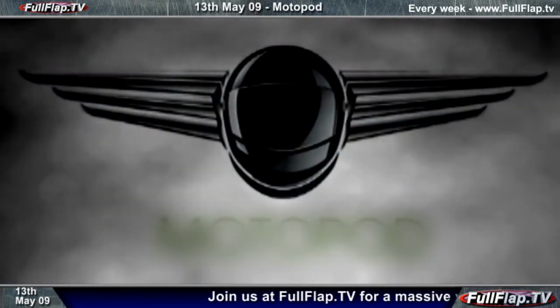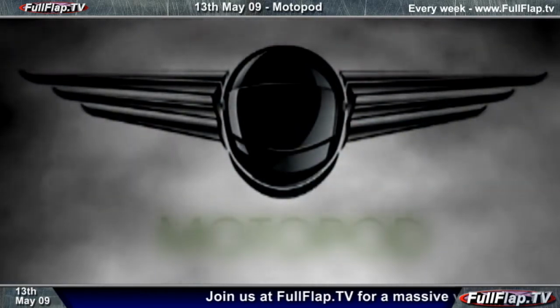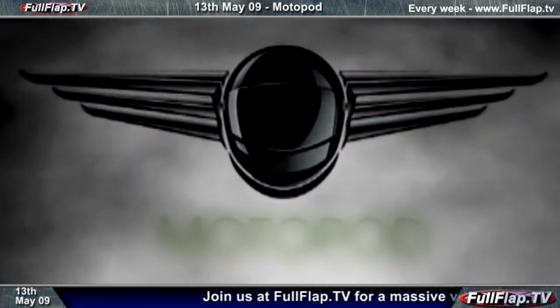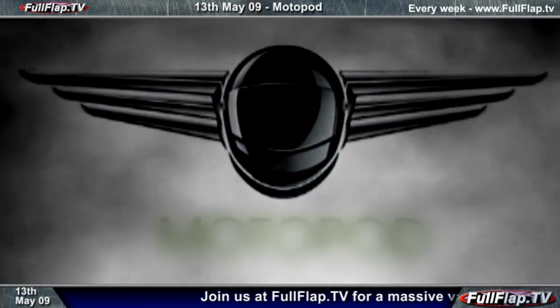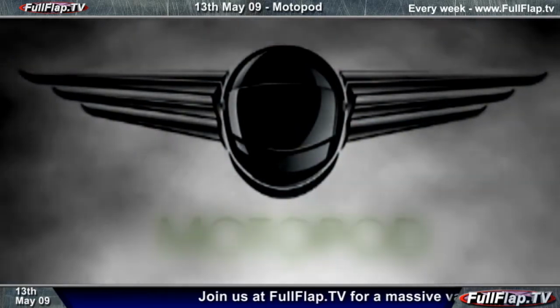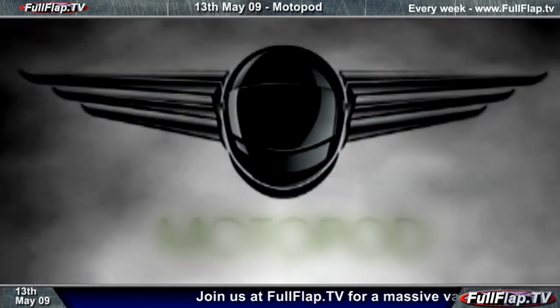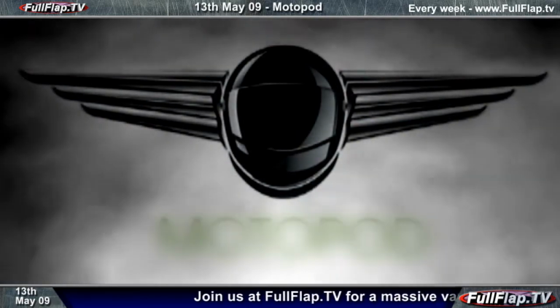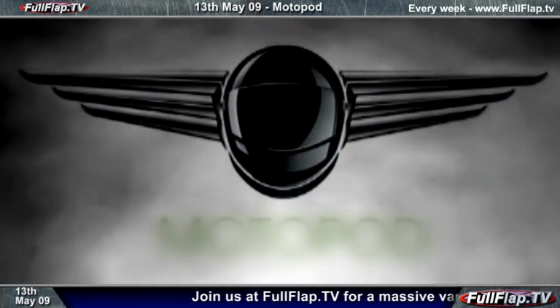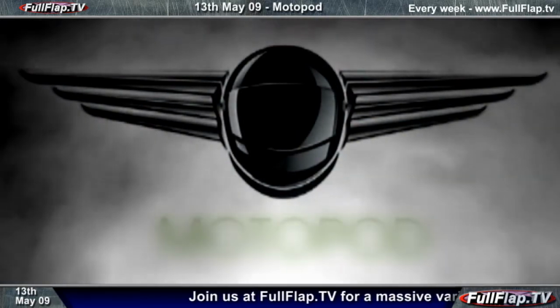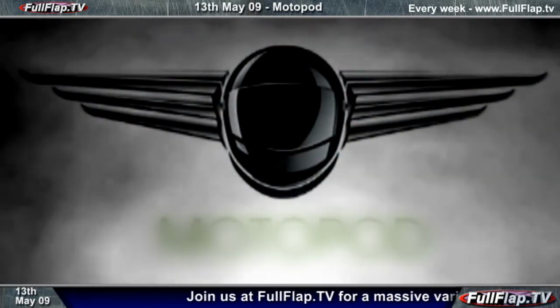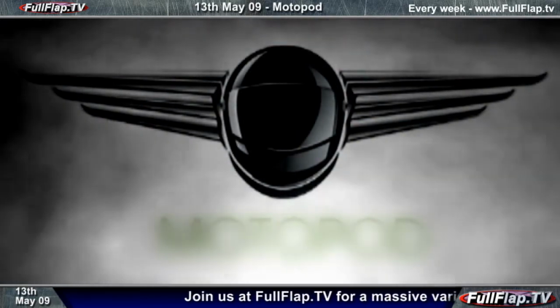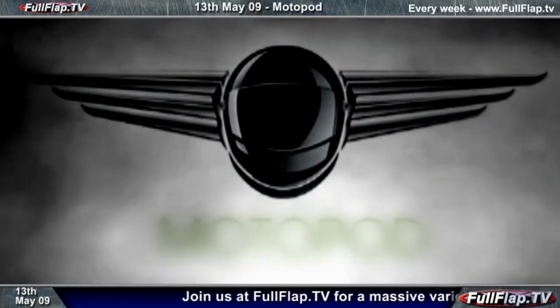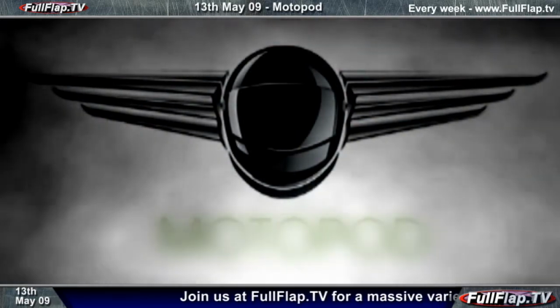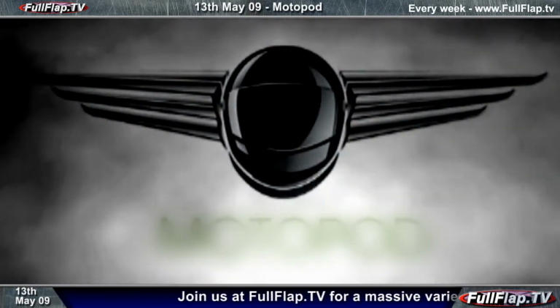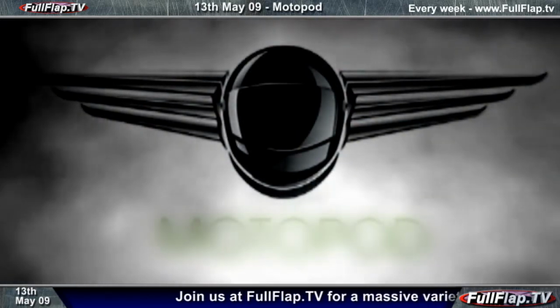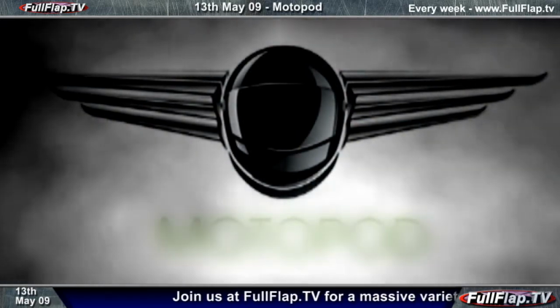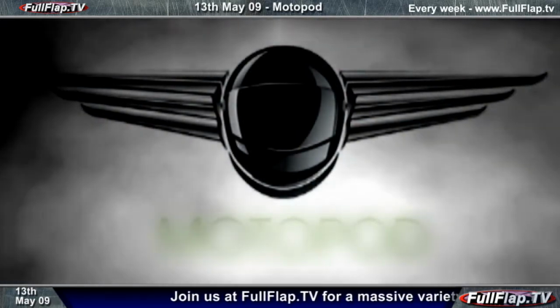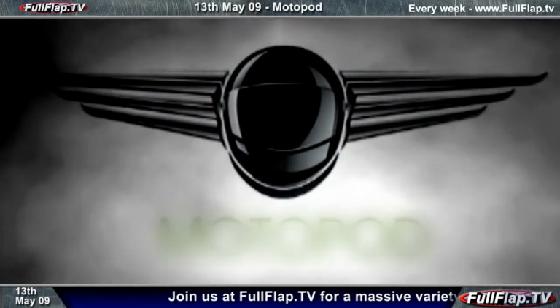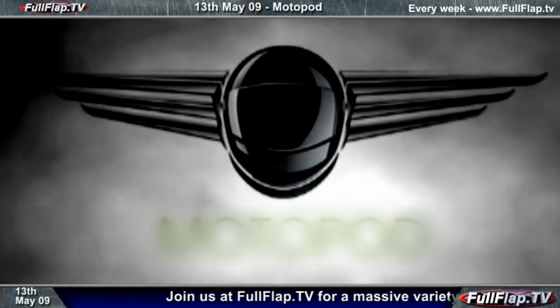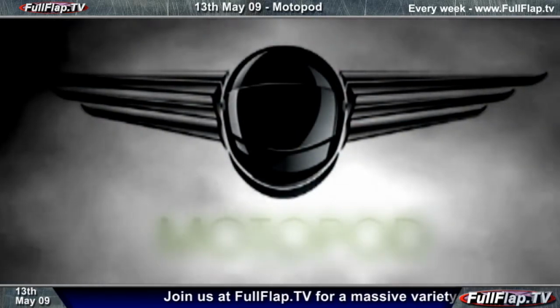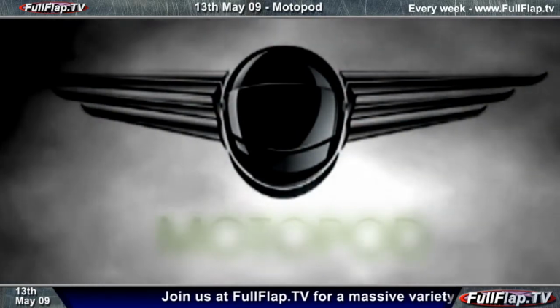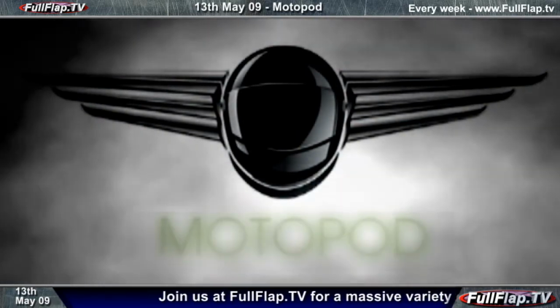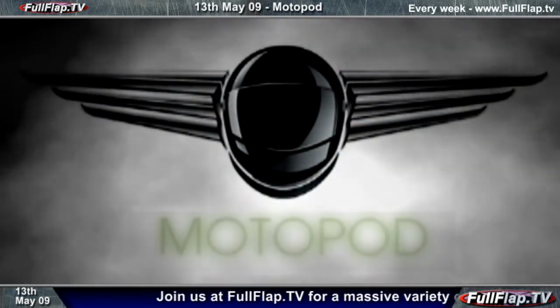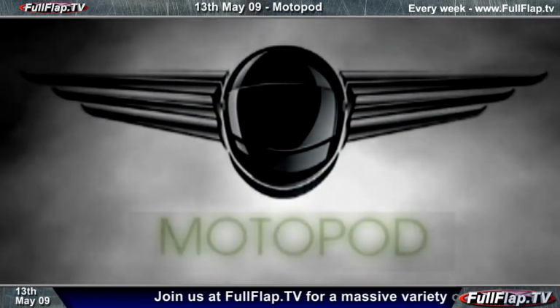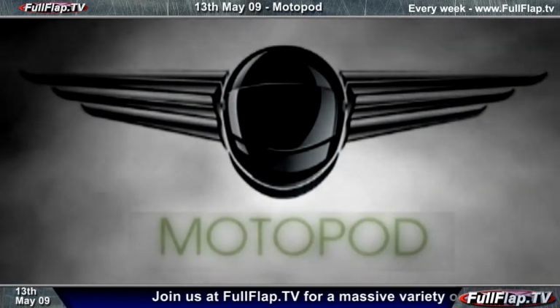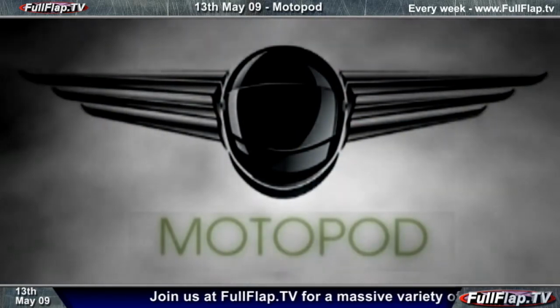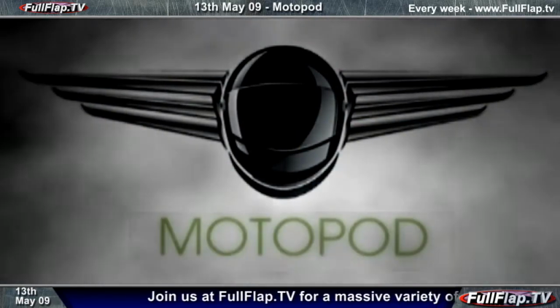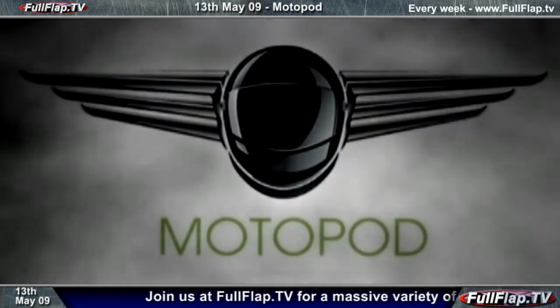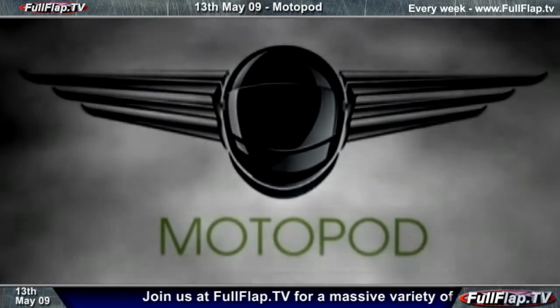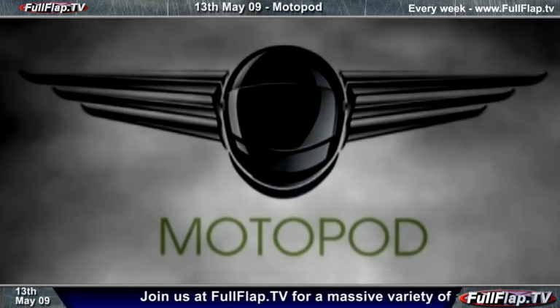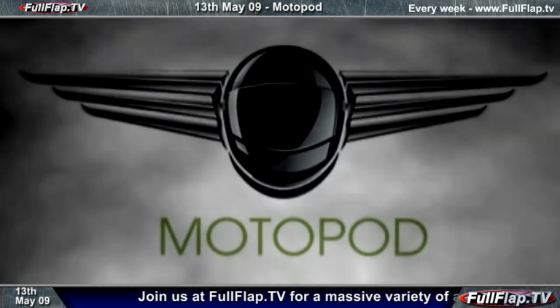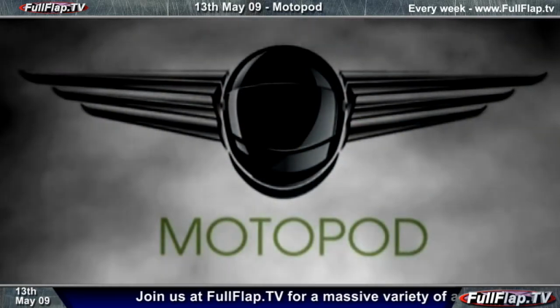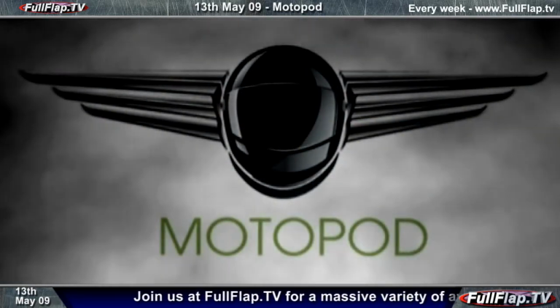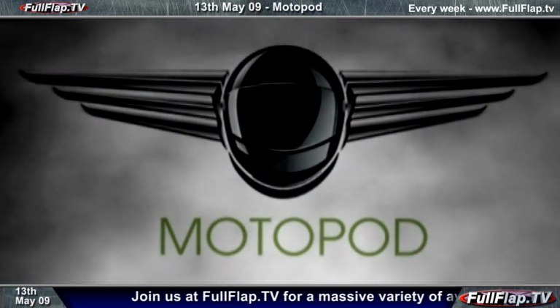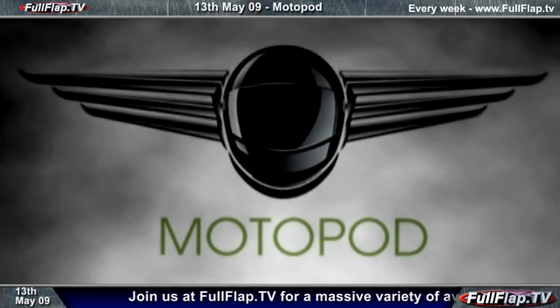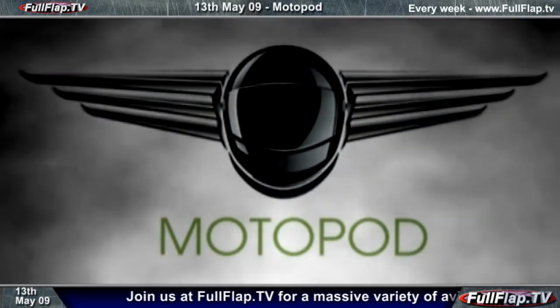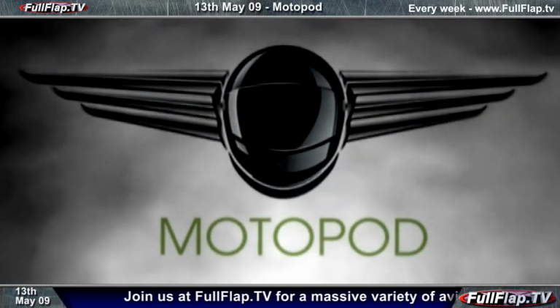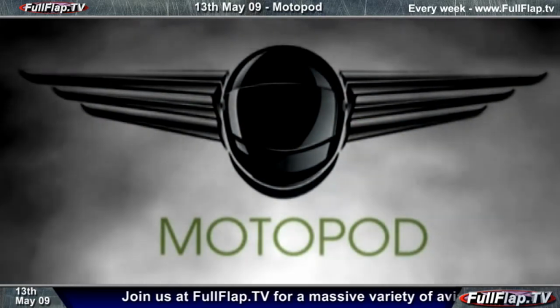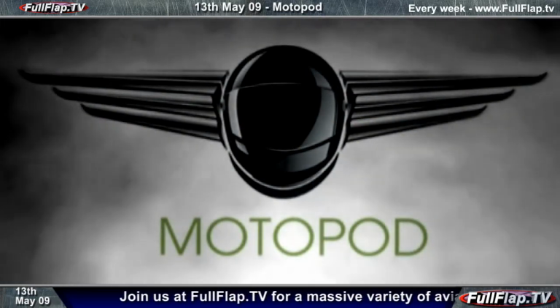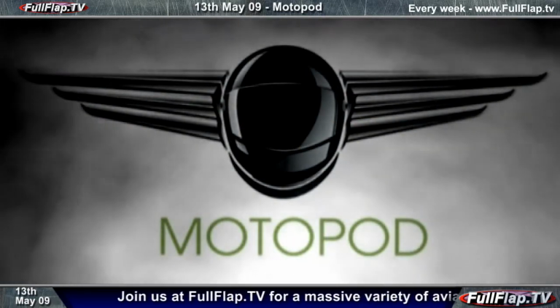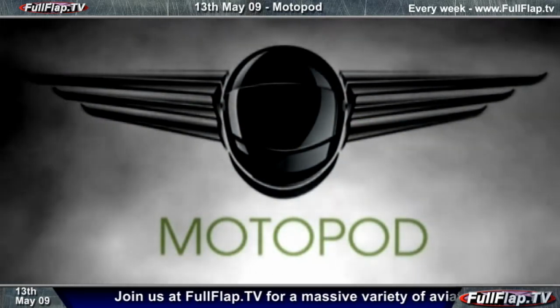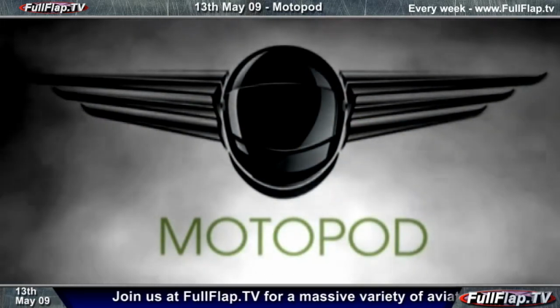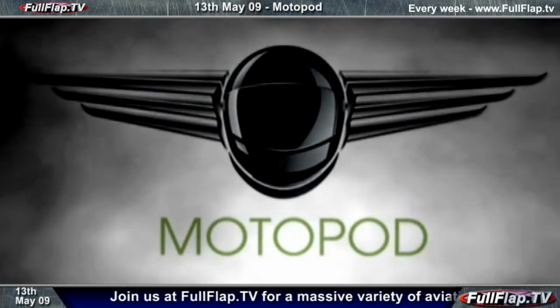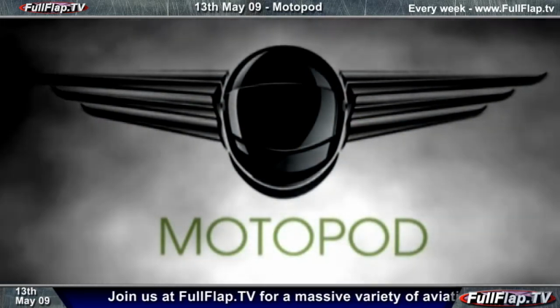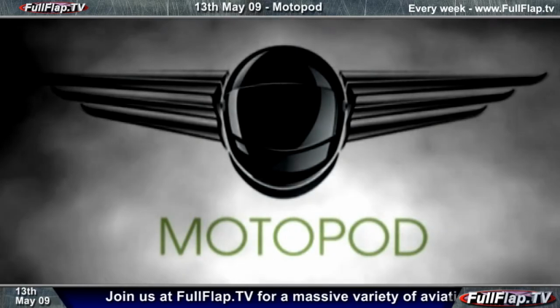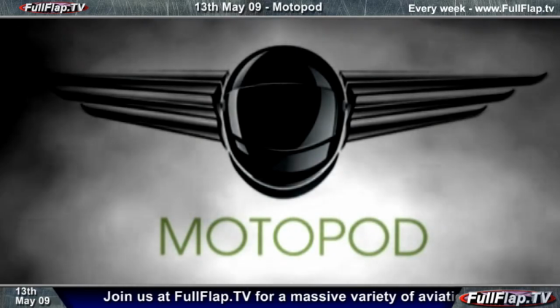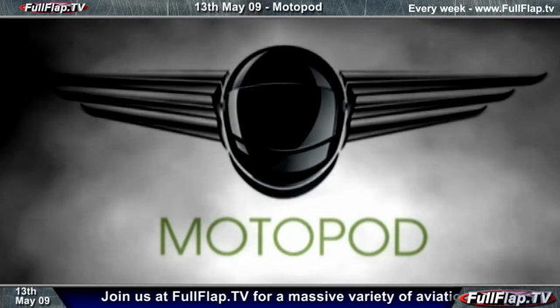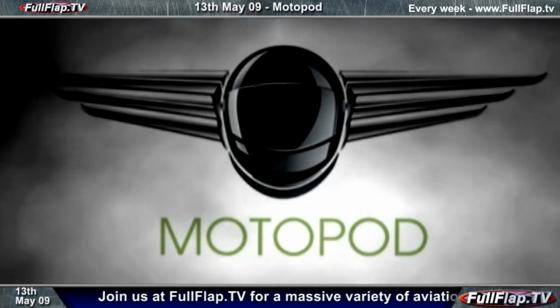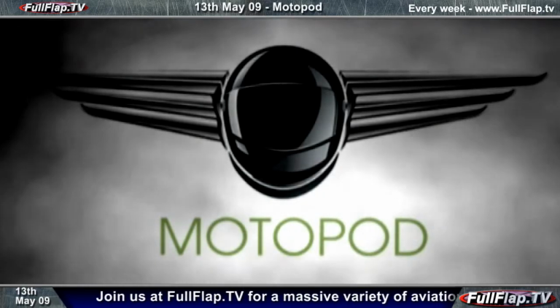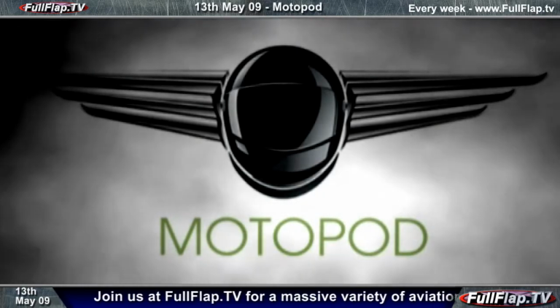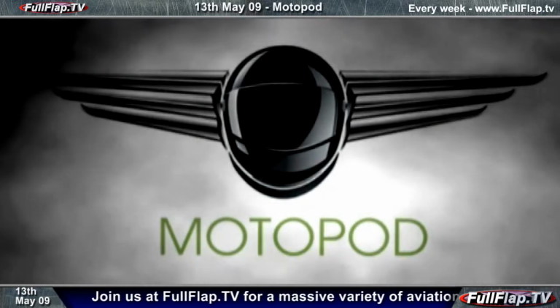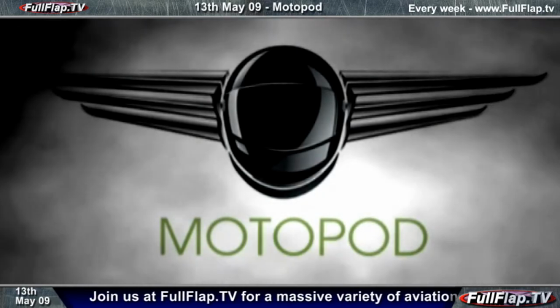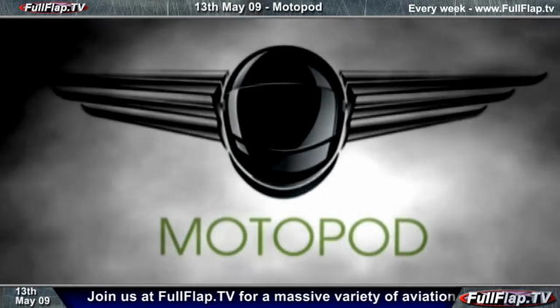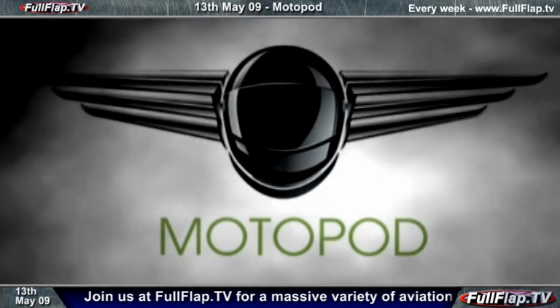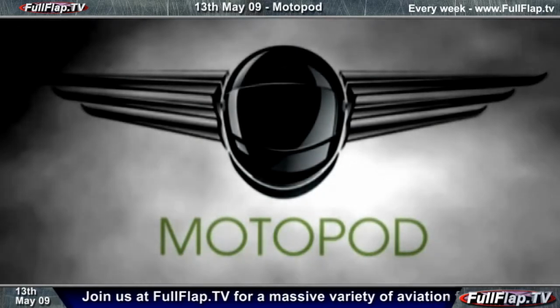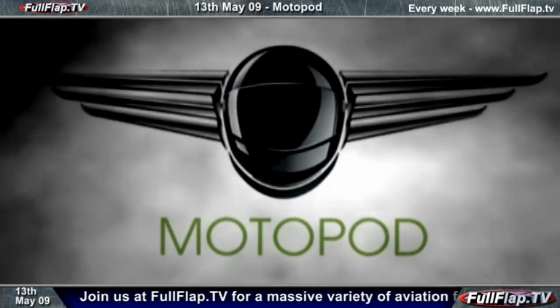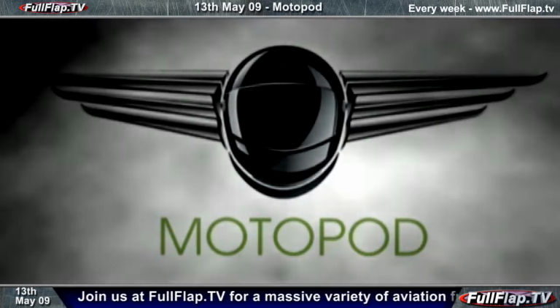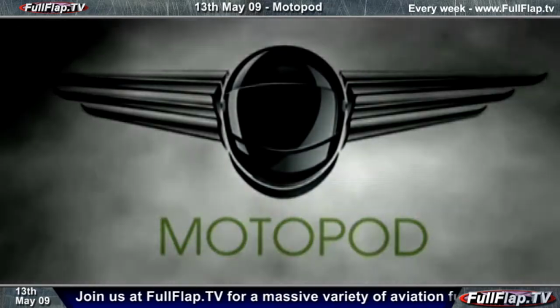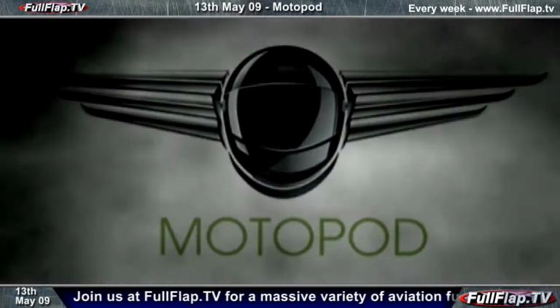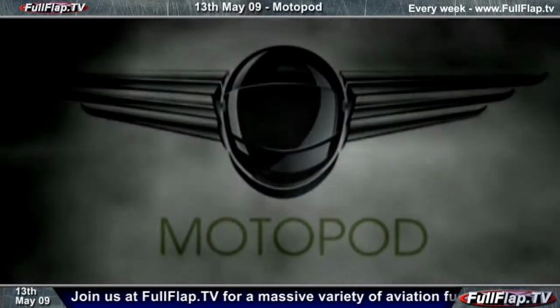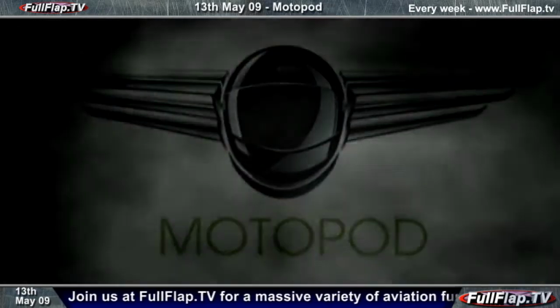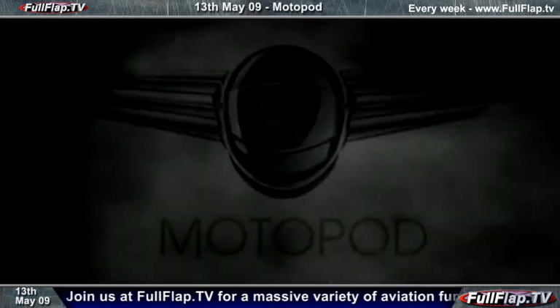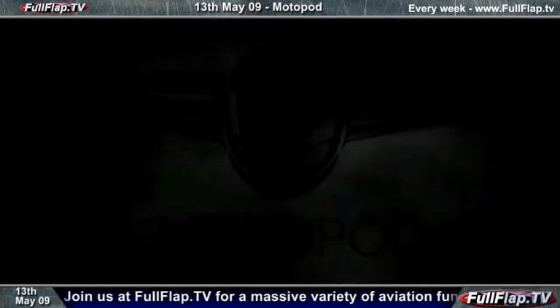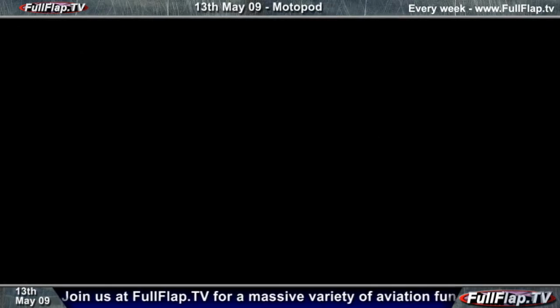Fear not, it's not the logo for the latest dreadful superhero remake movie from Marvel. This is something much more useful.